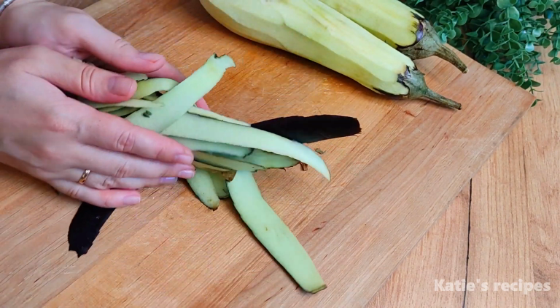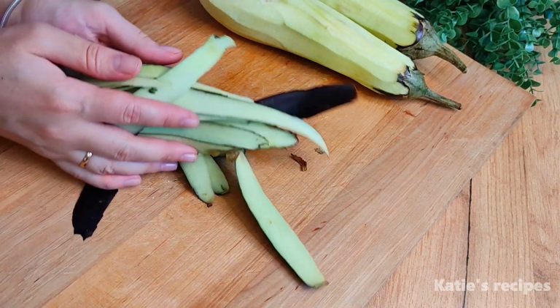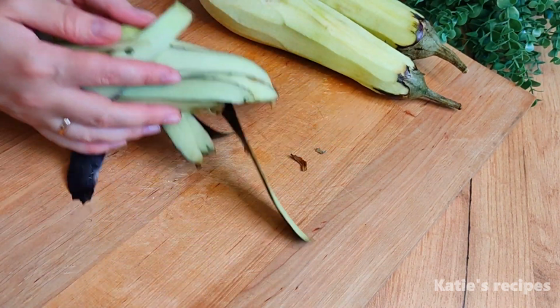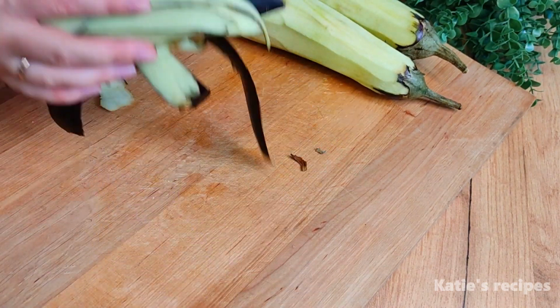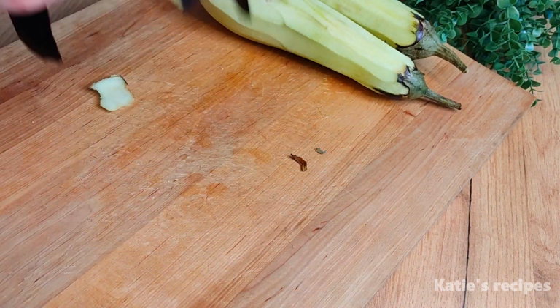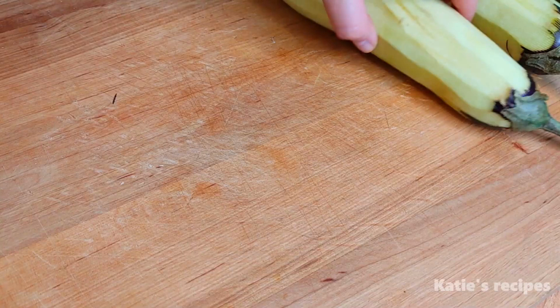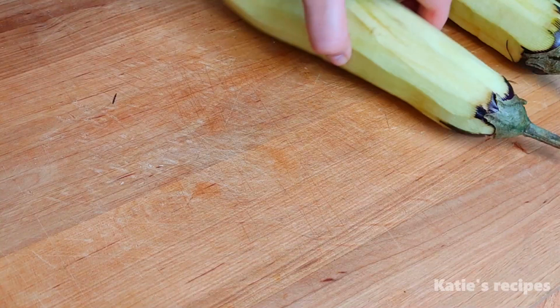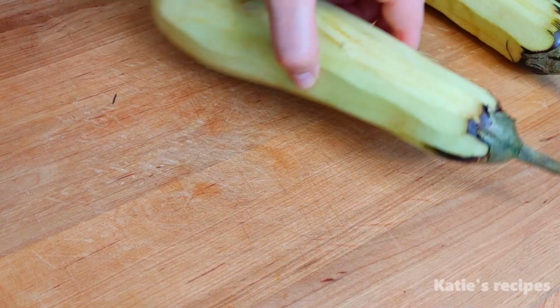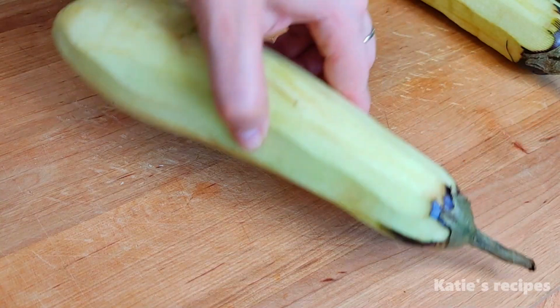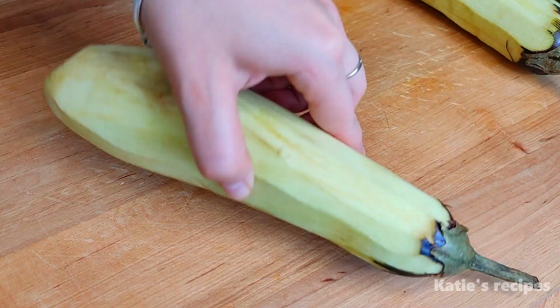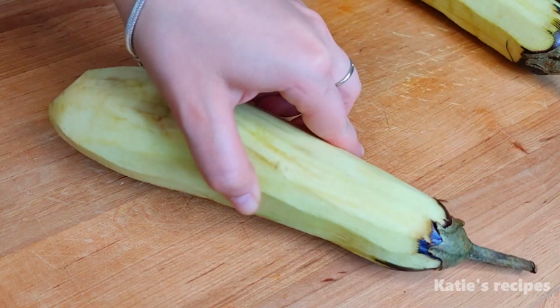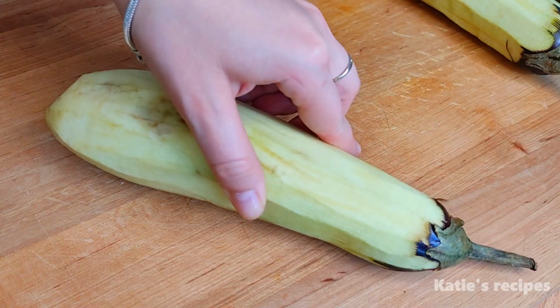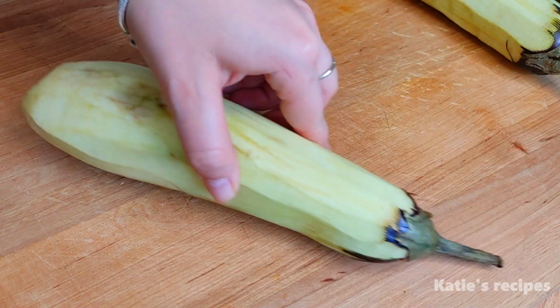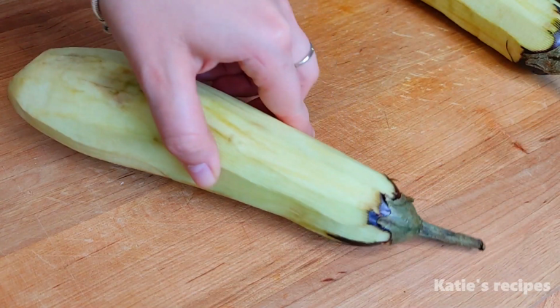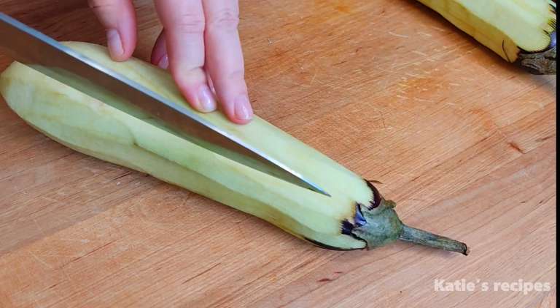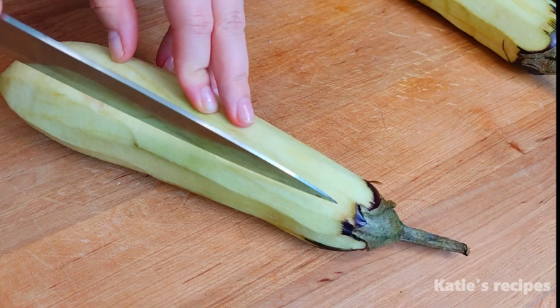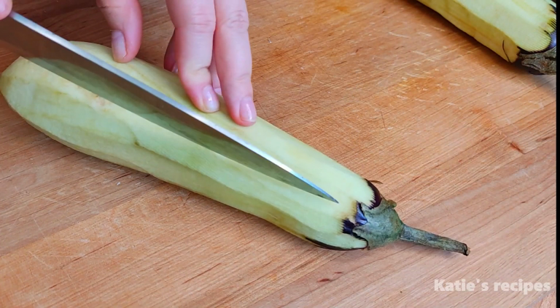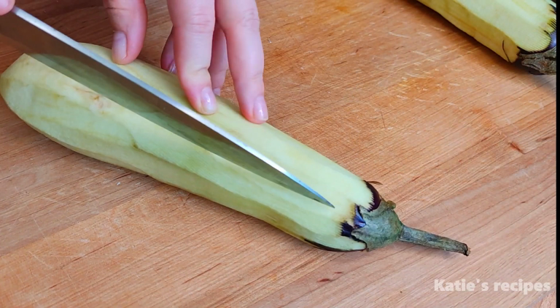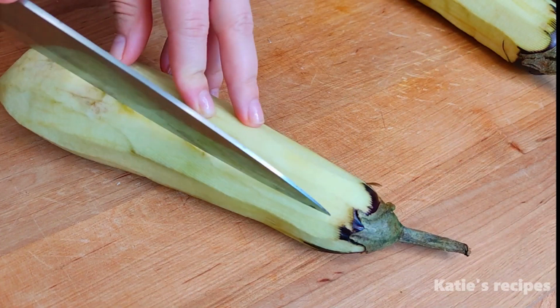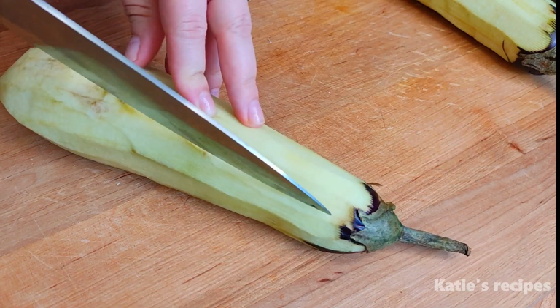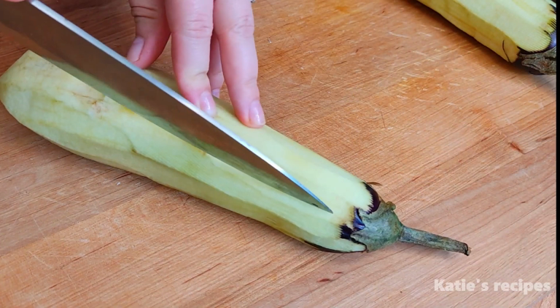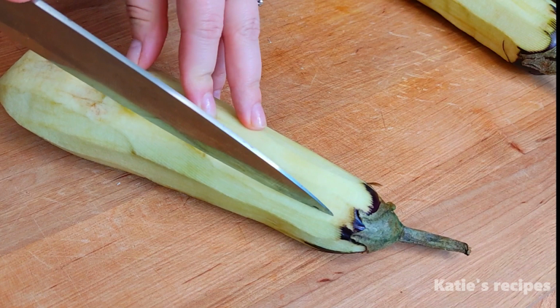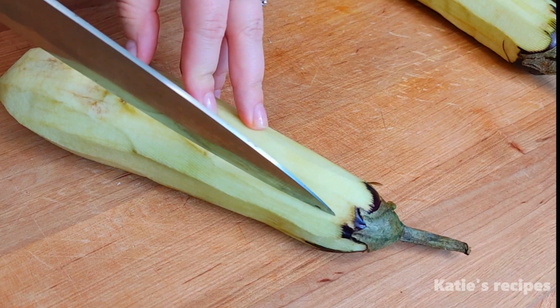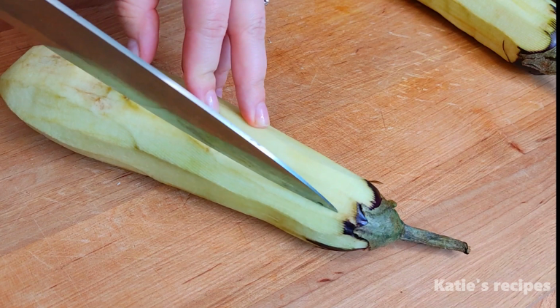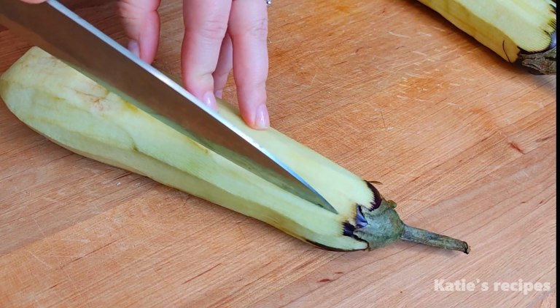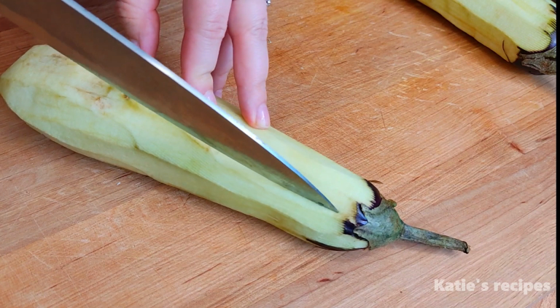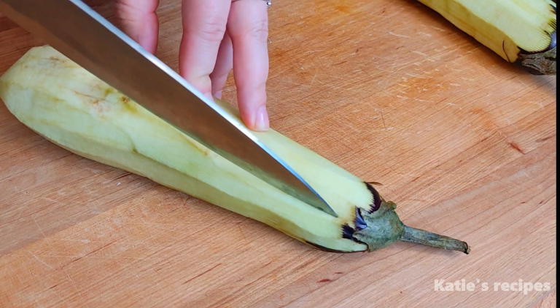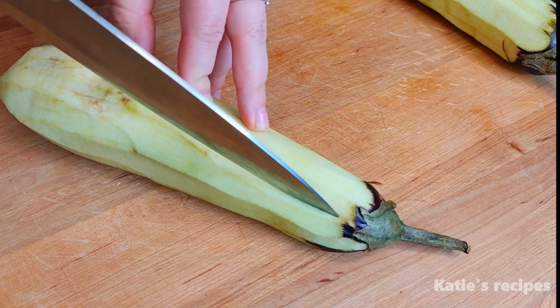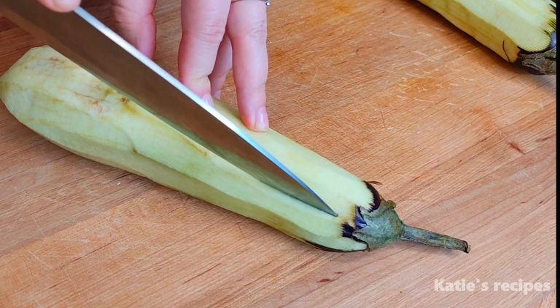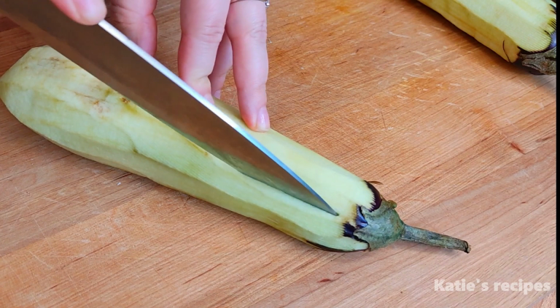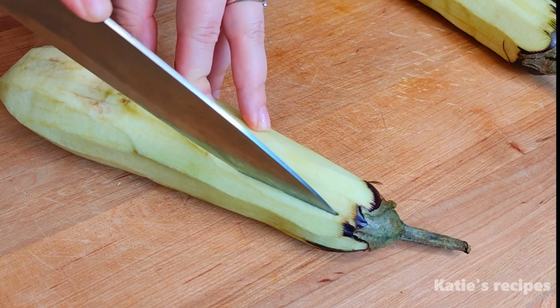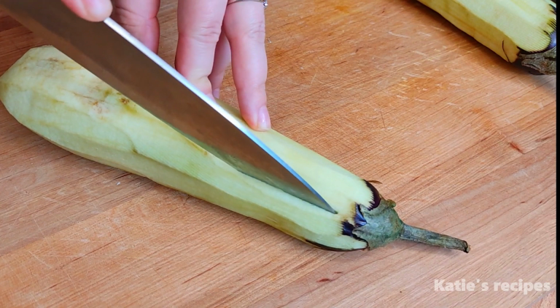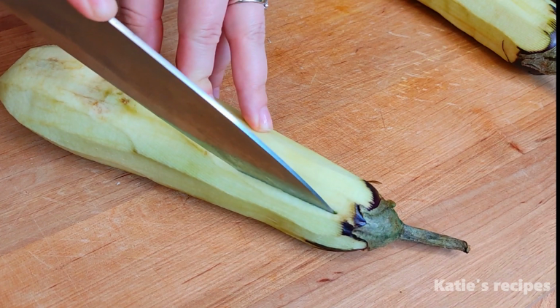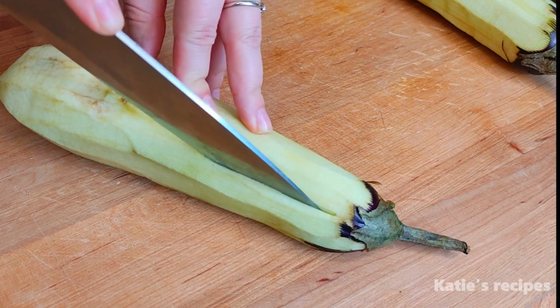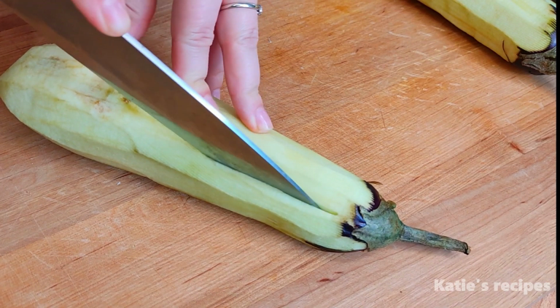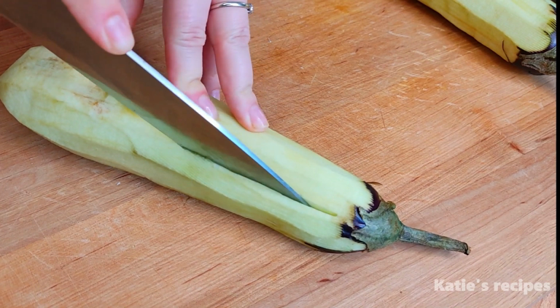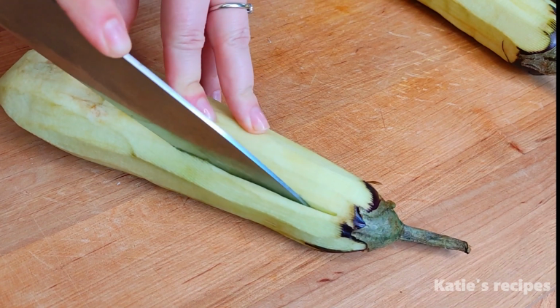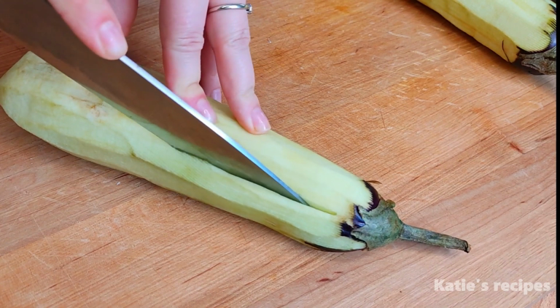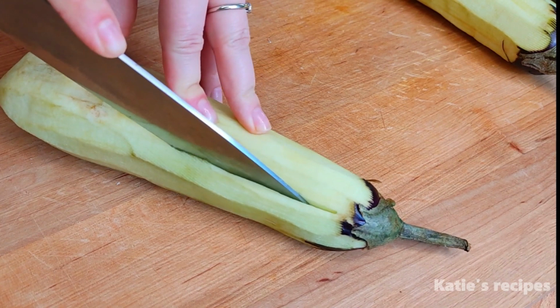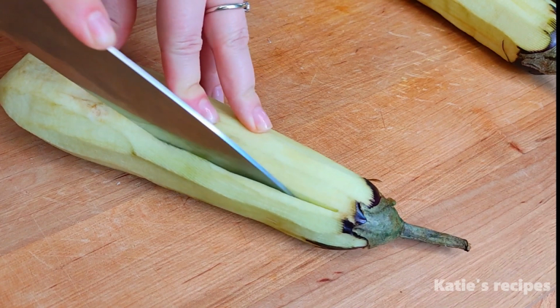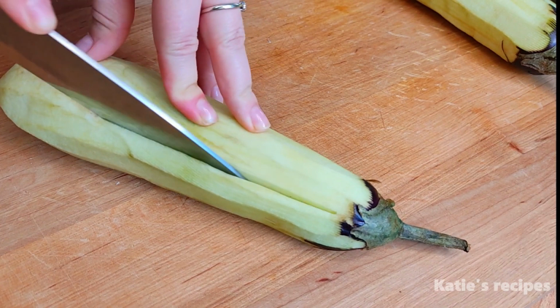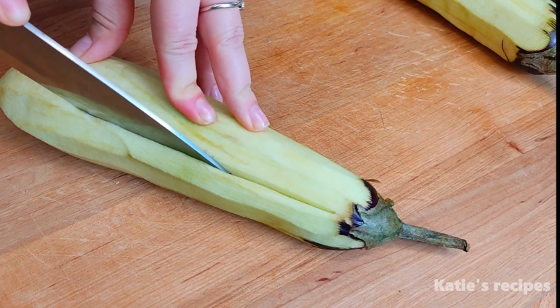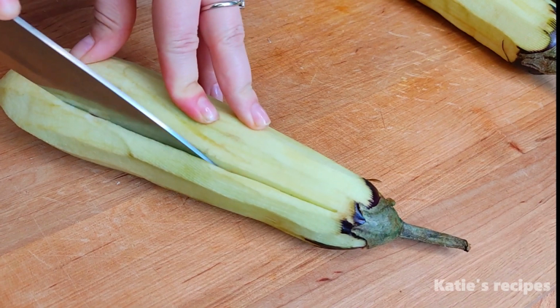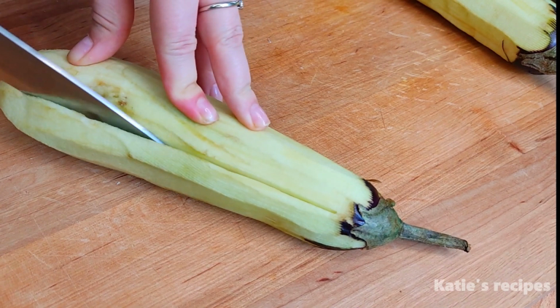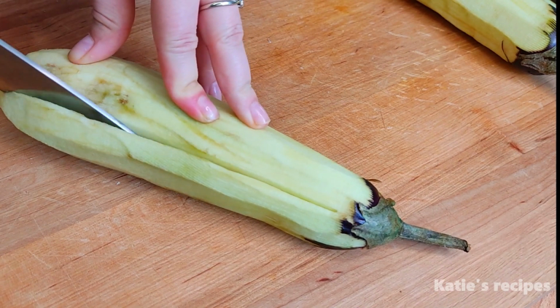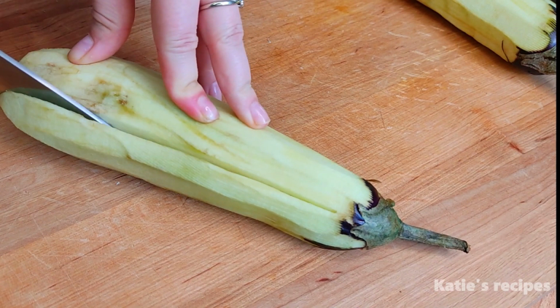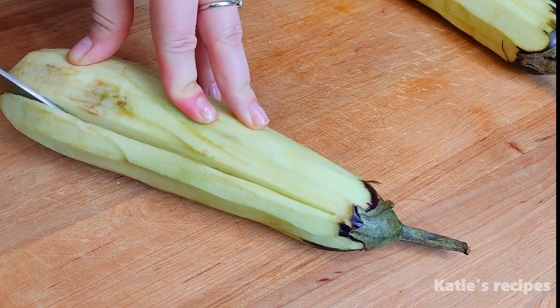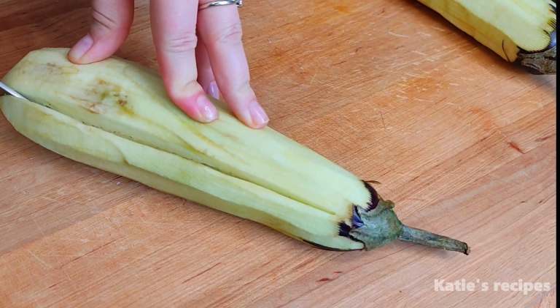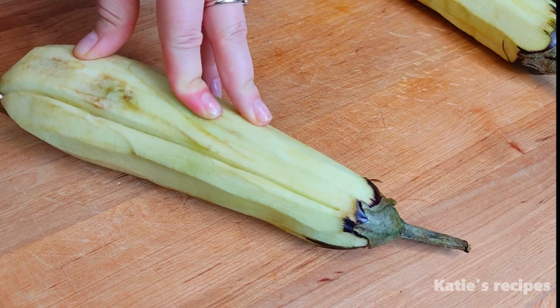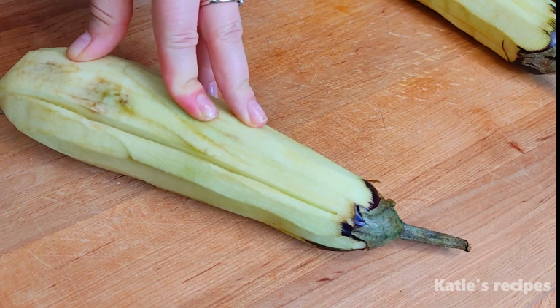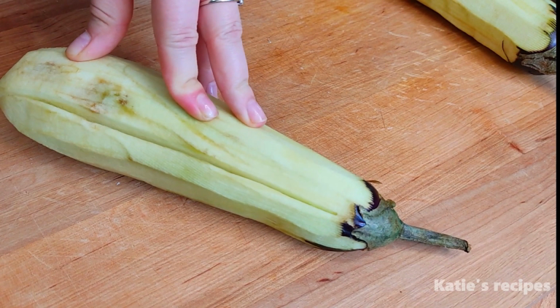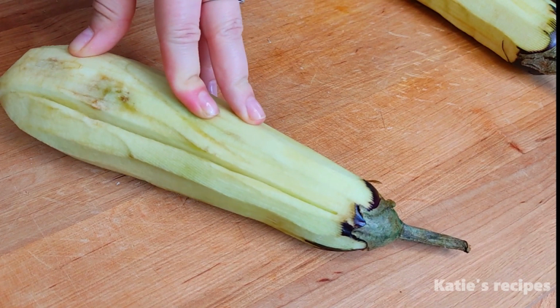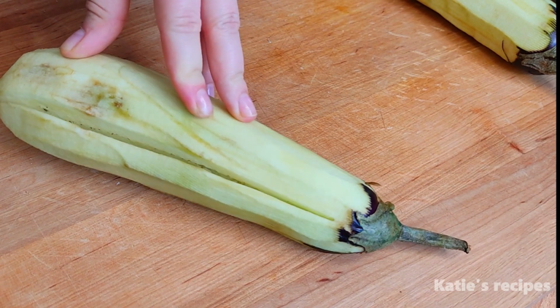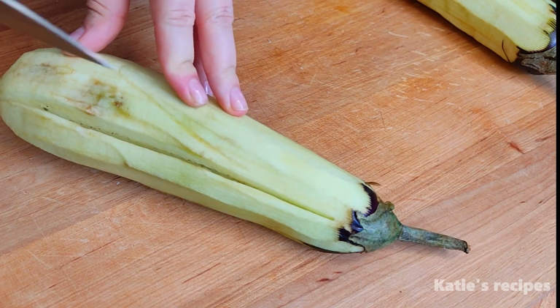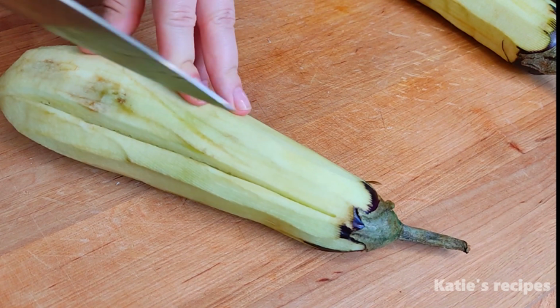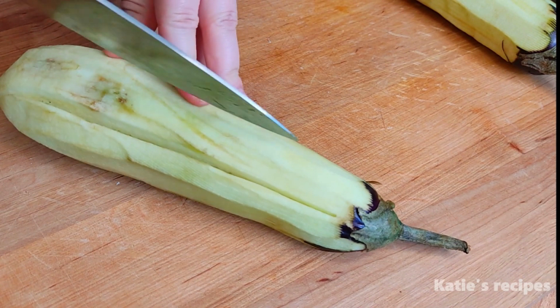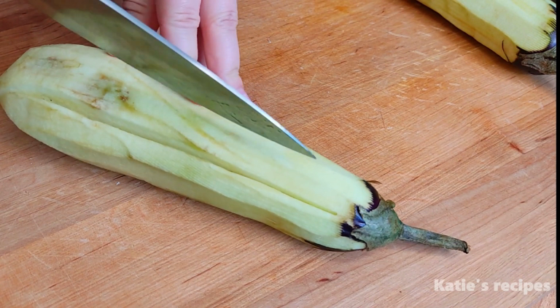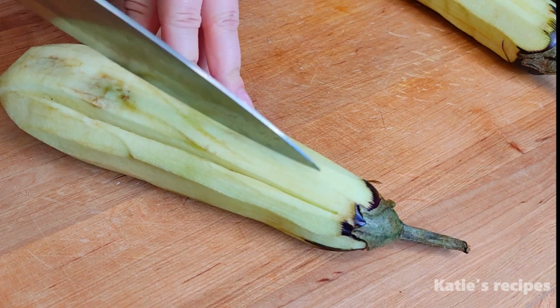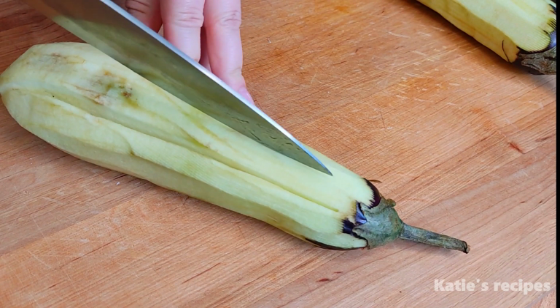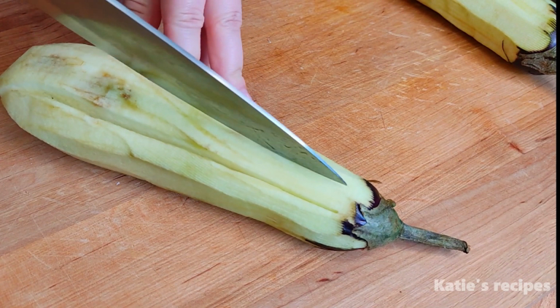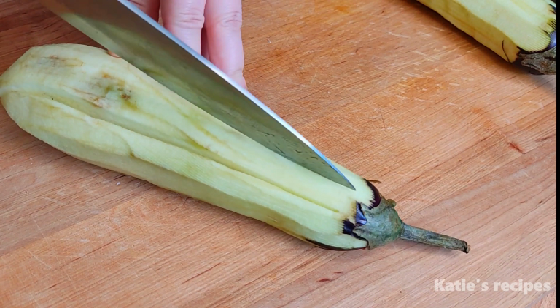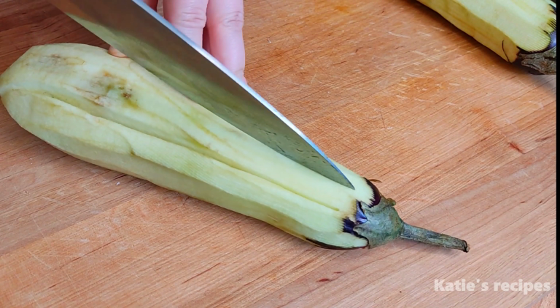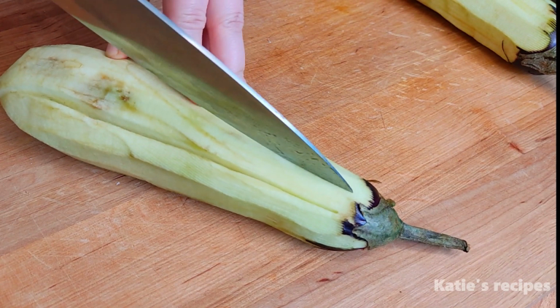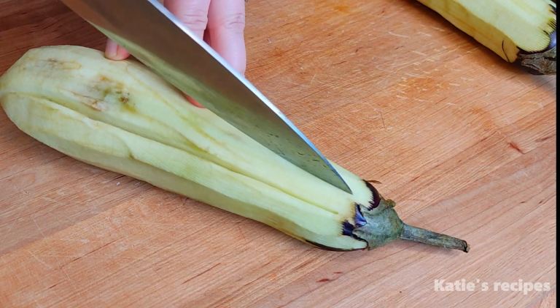I was wondering what country you are watching this recipe from. I would be happy if you could write in the comments.